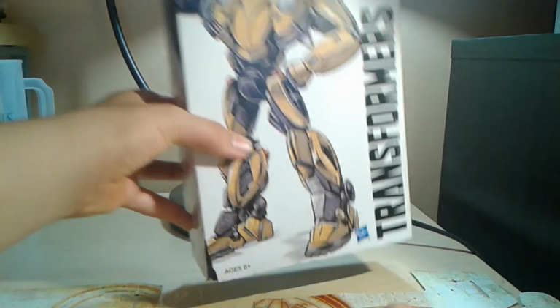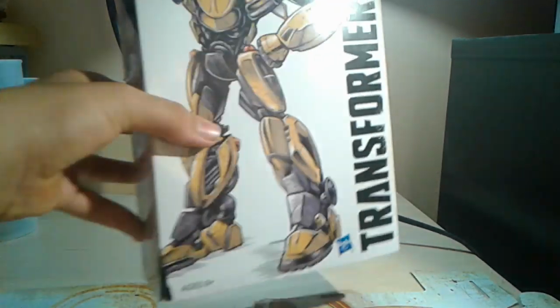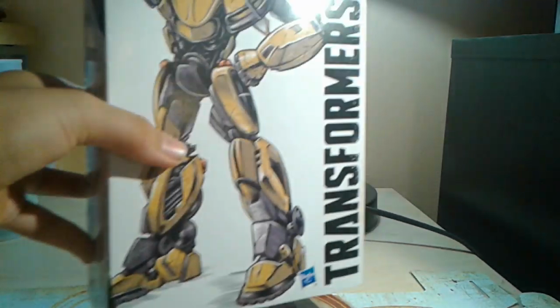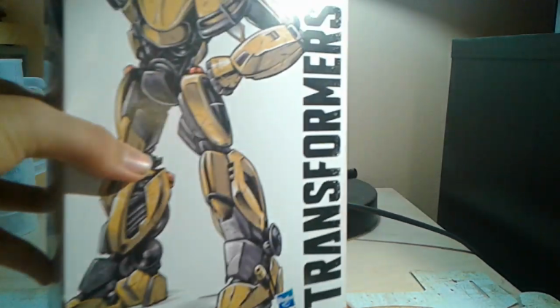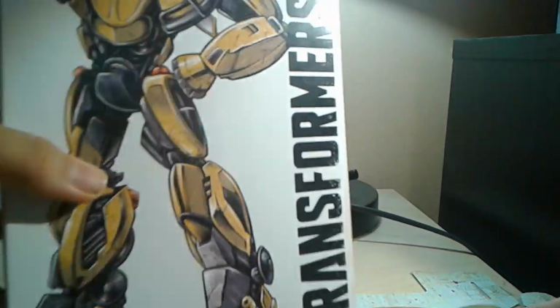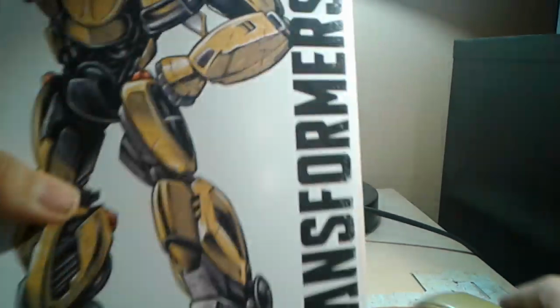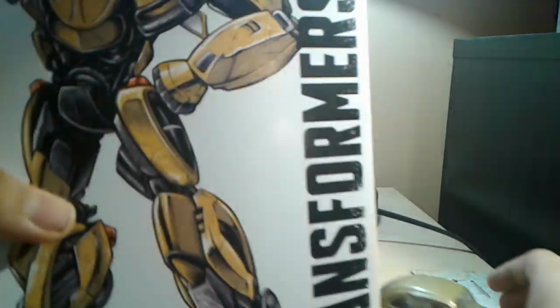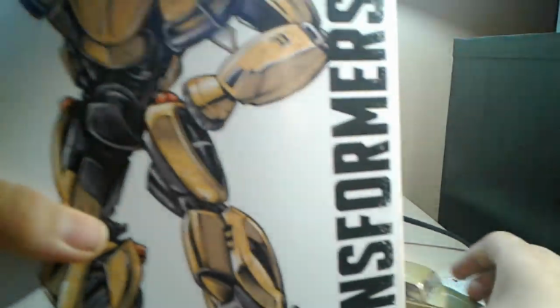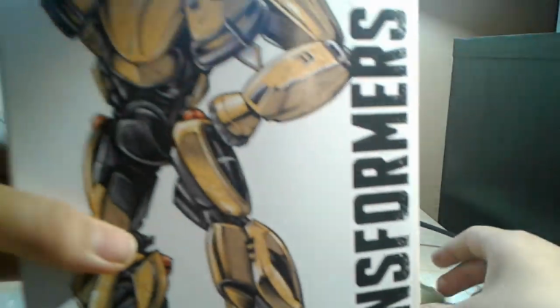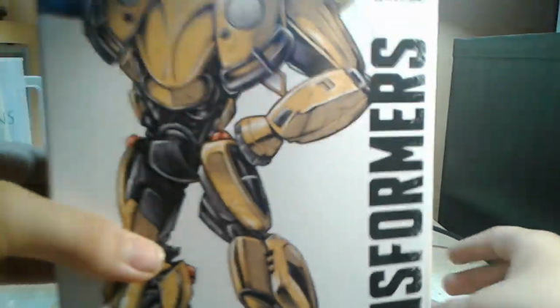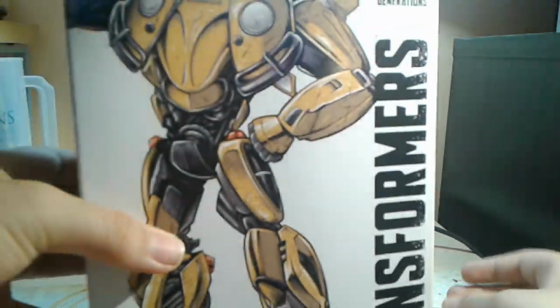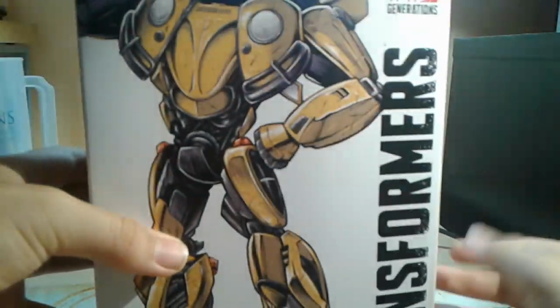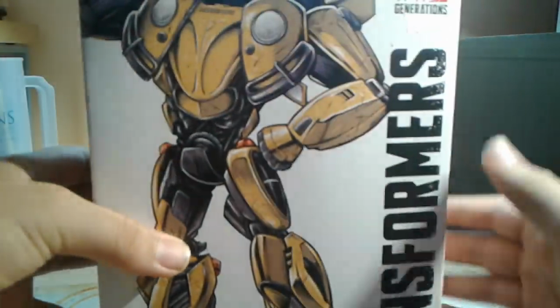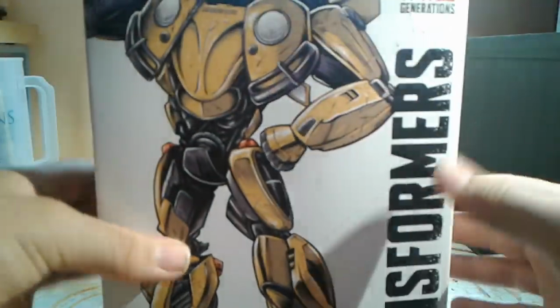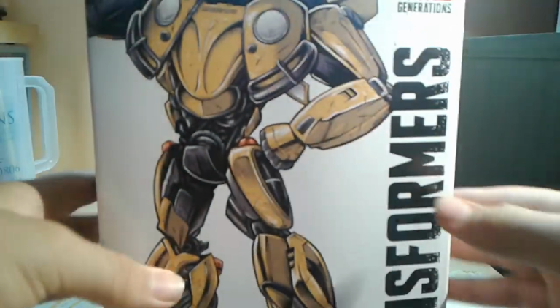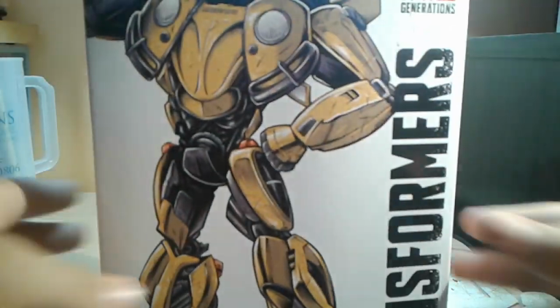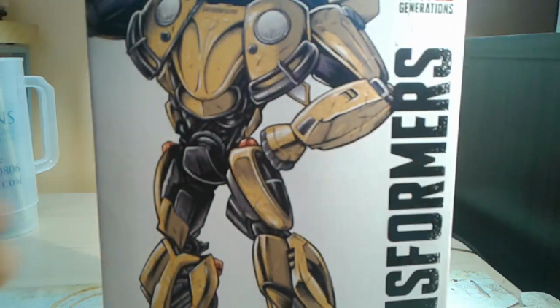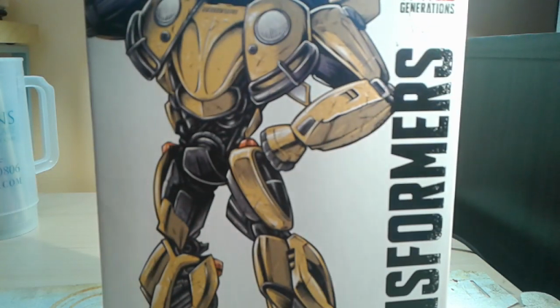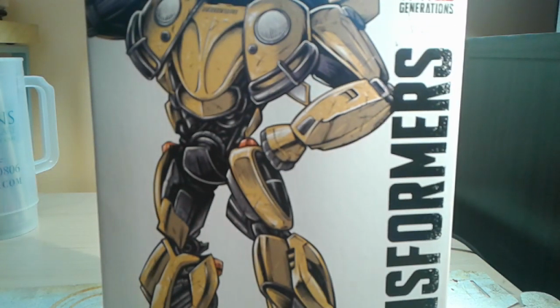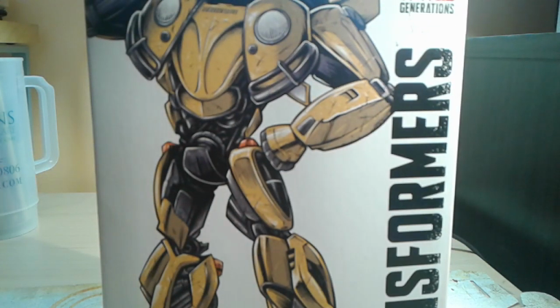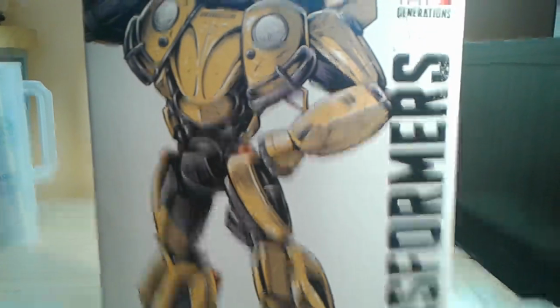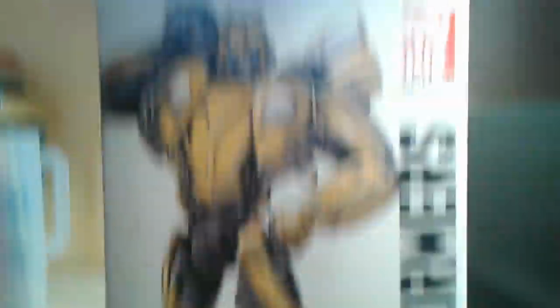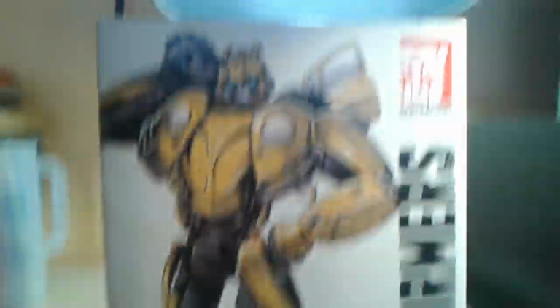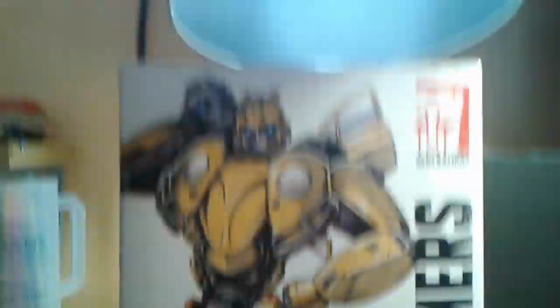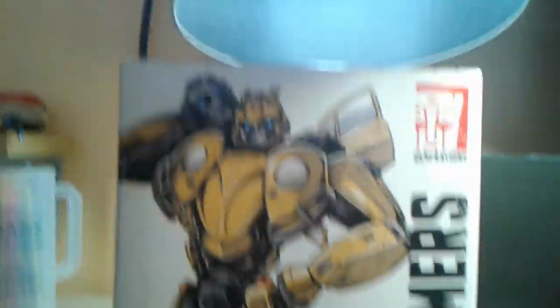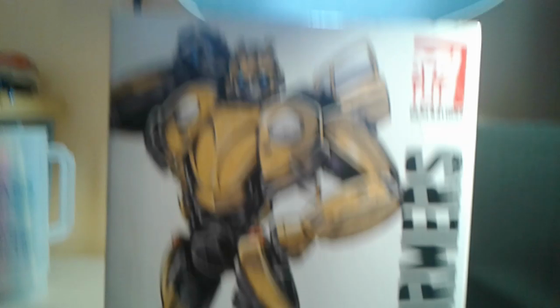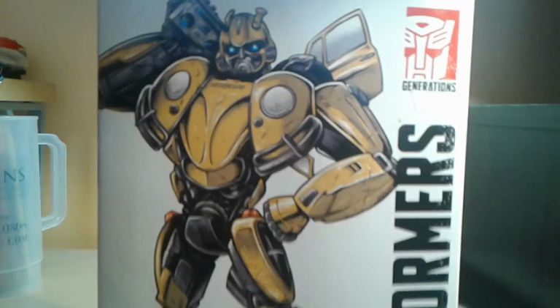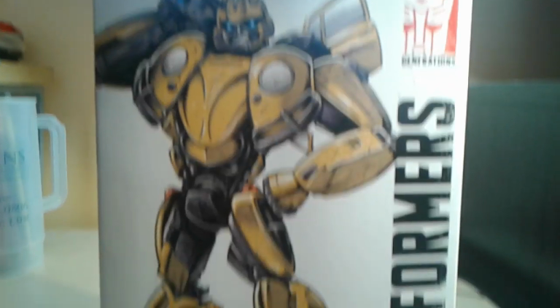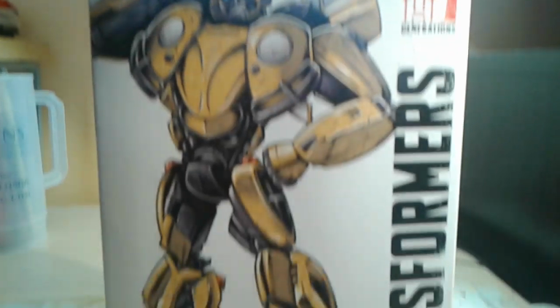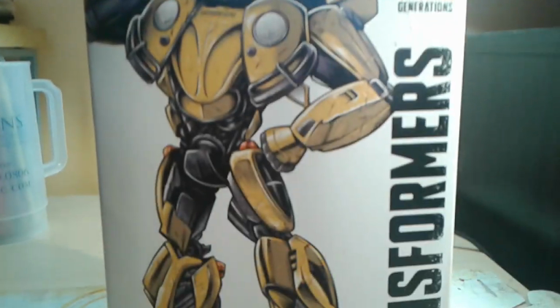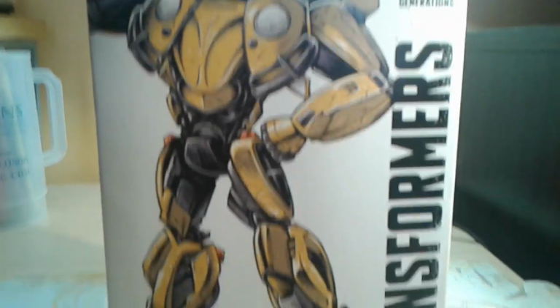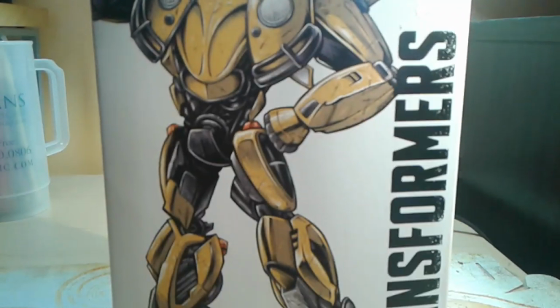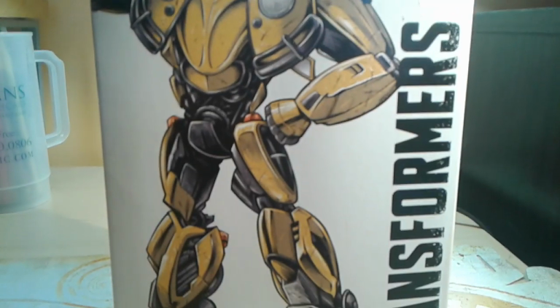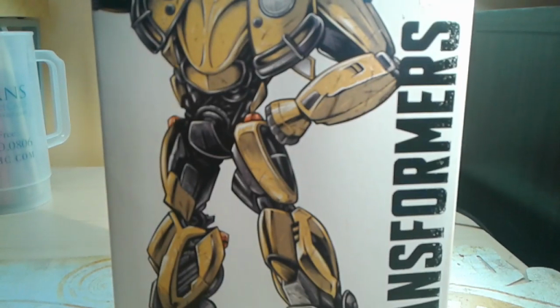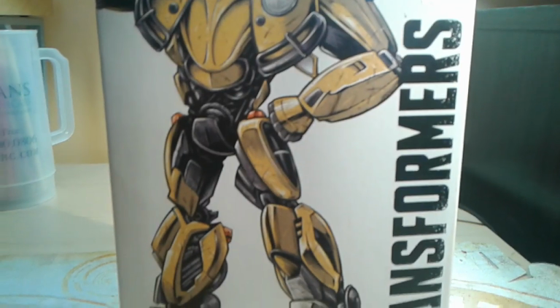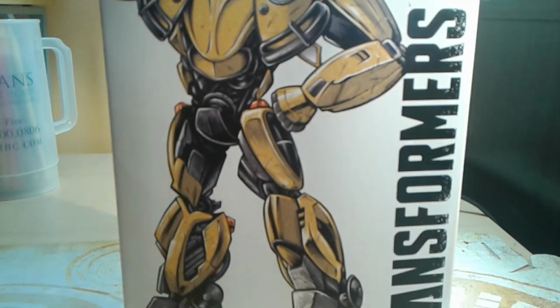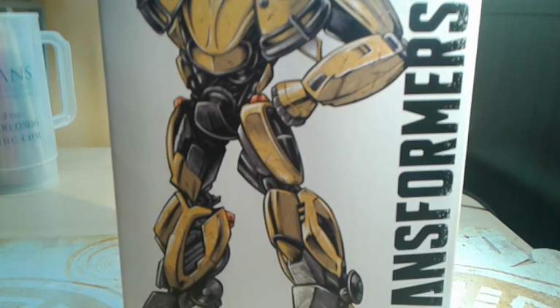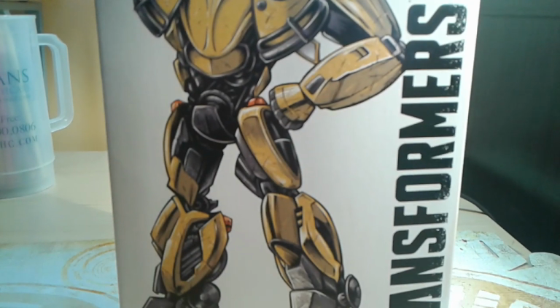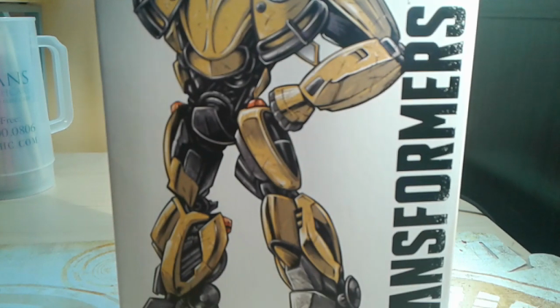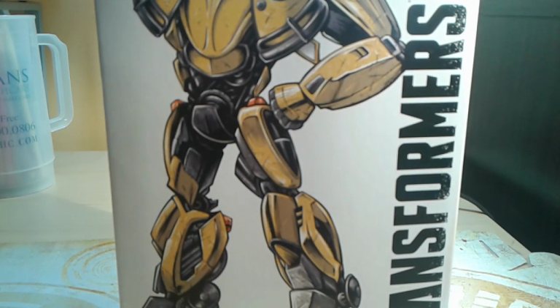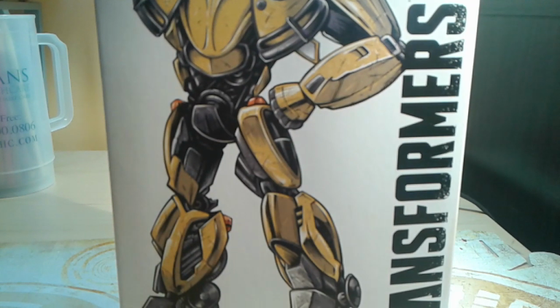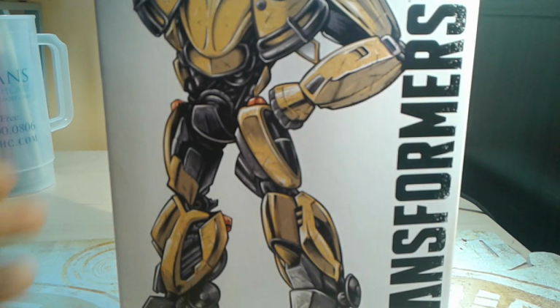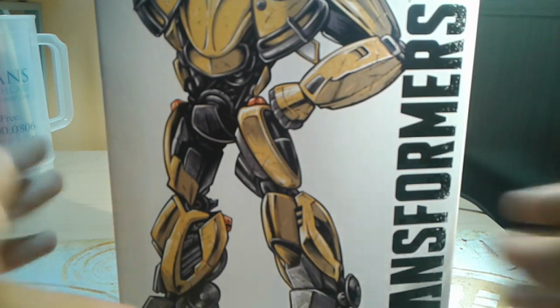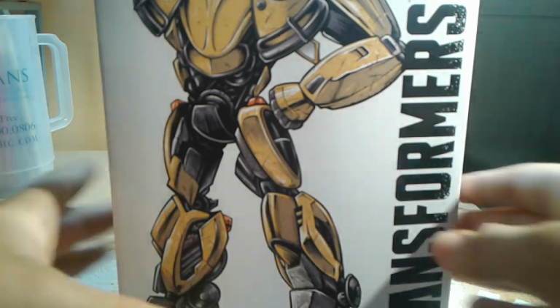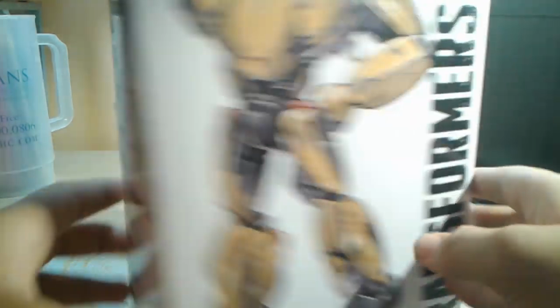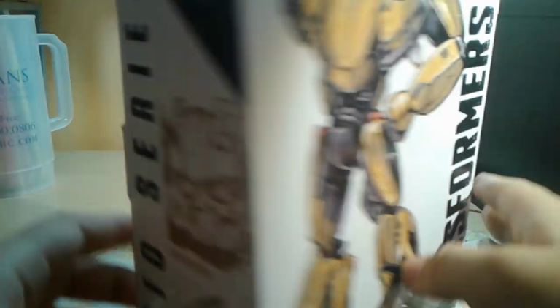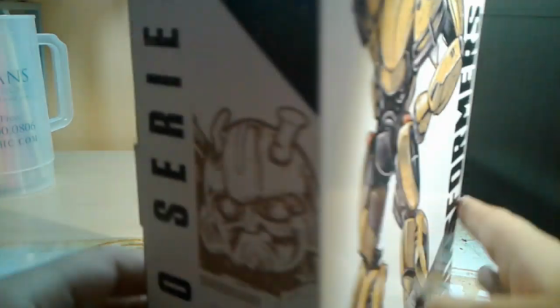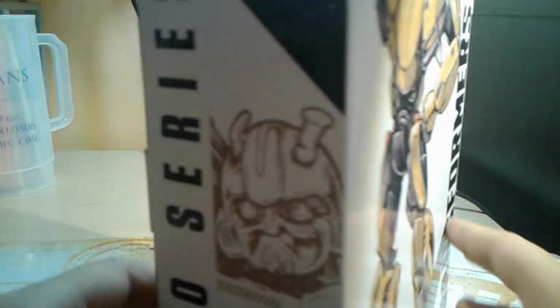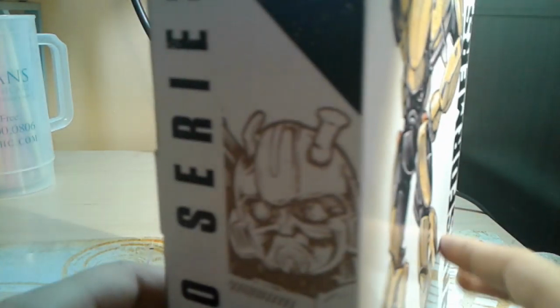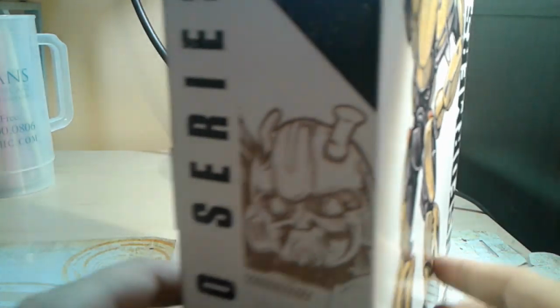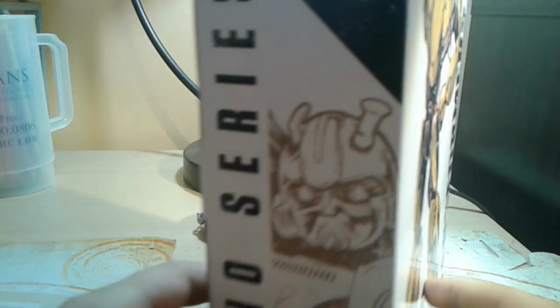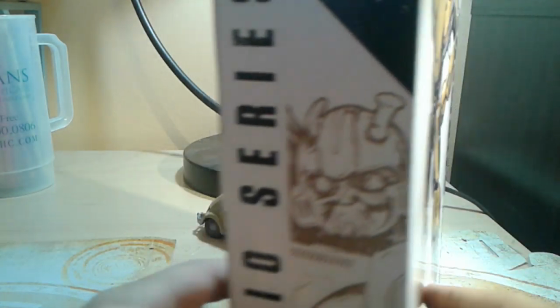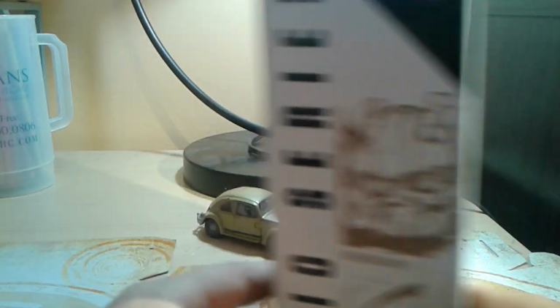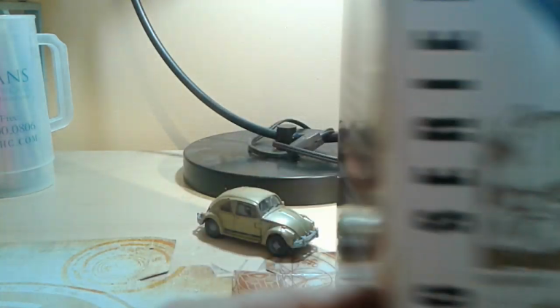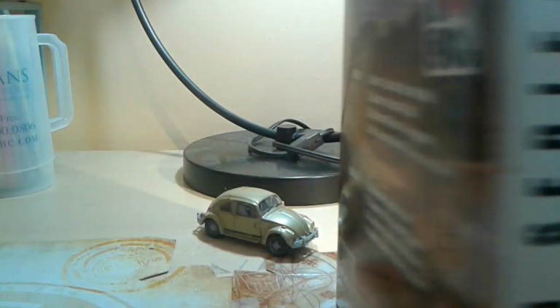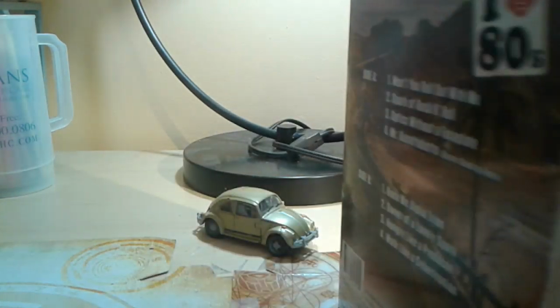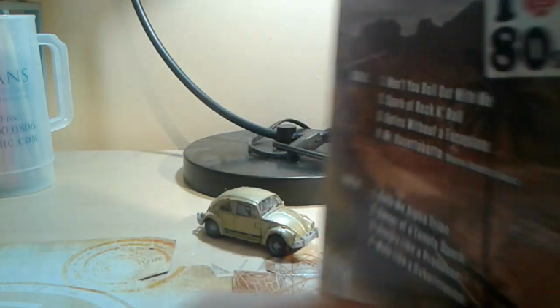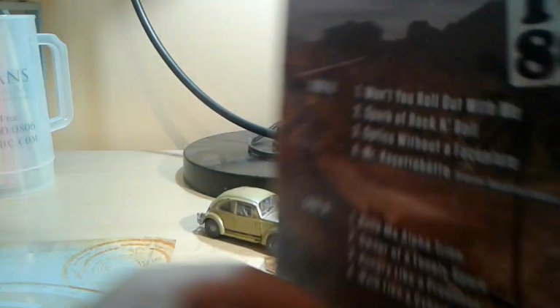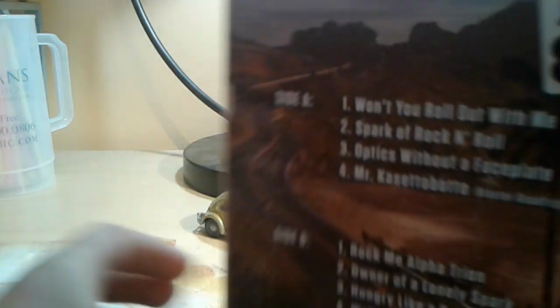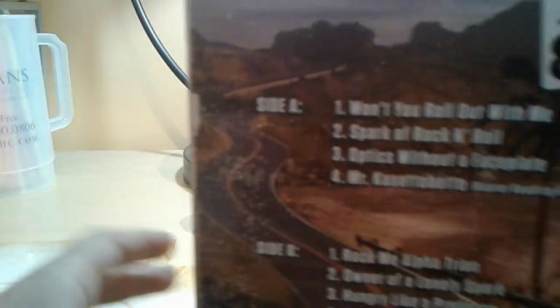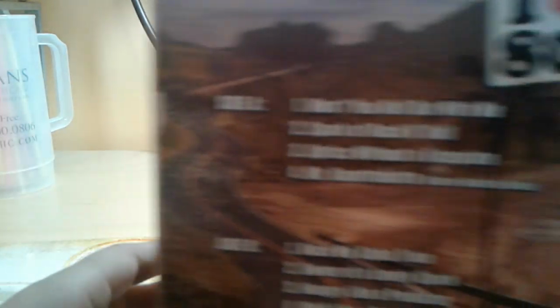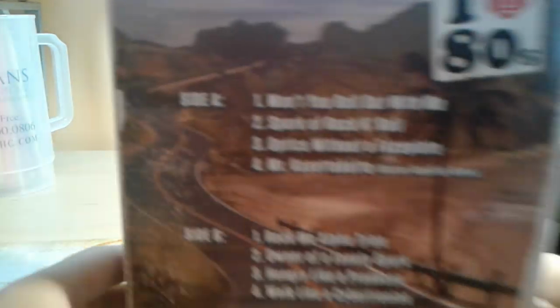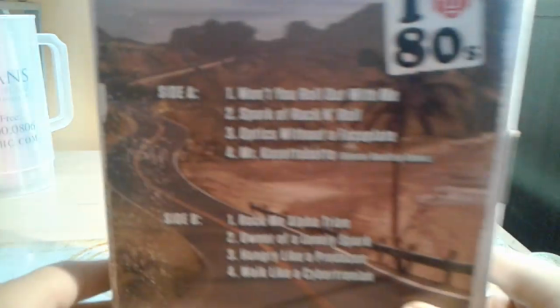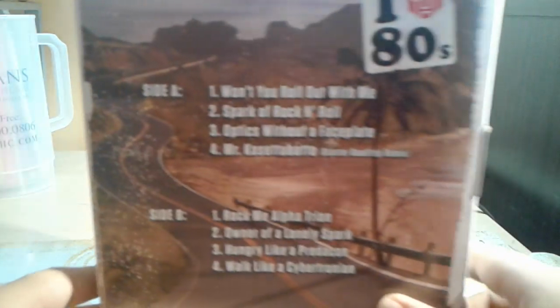Here's the nice box. Nice box. There you go.